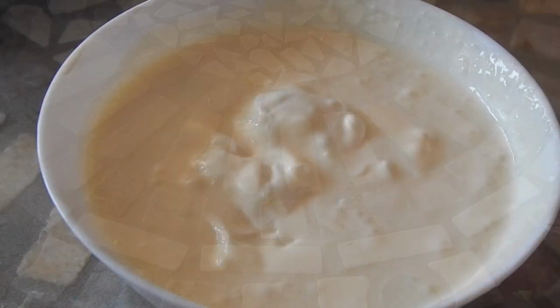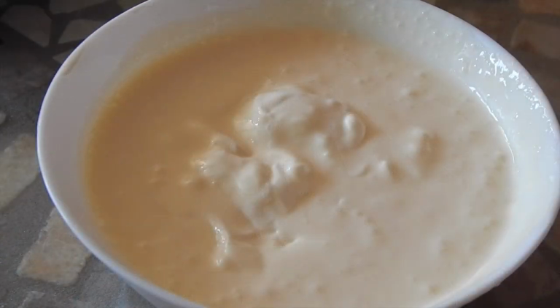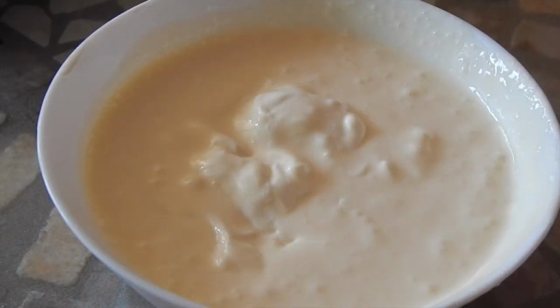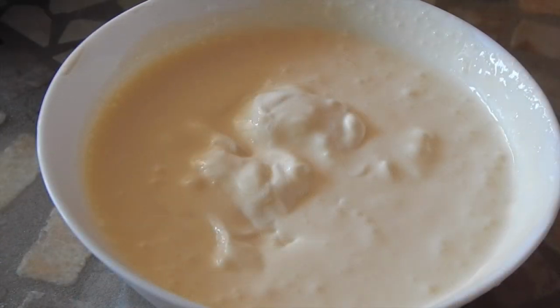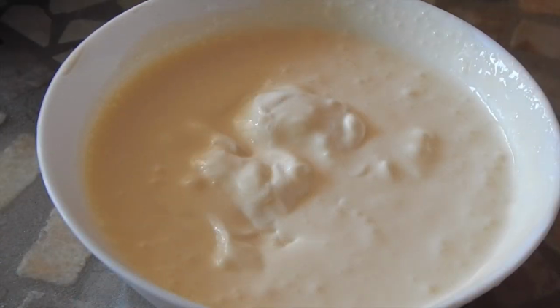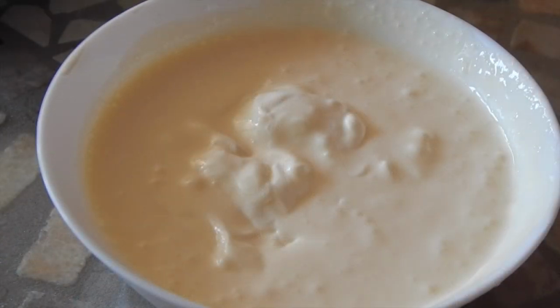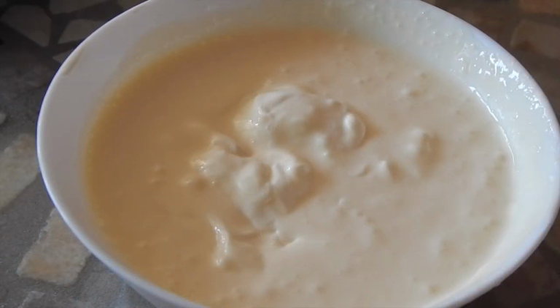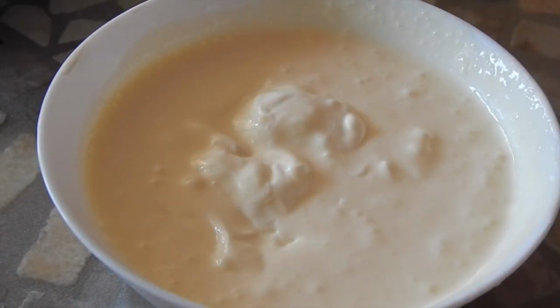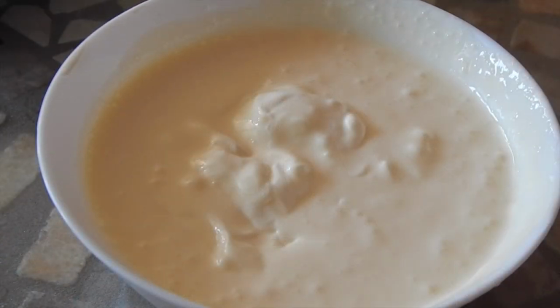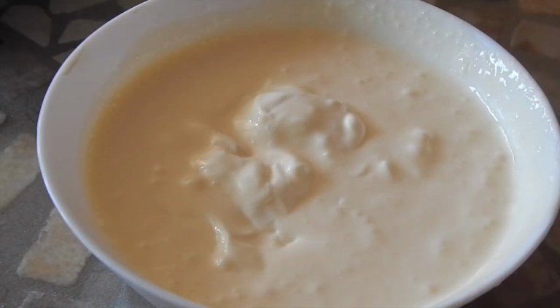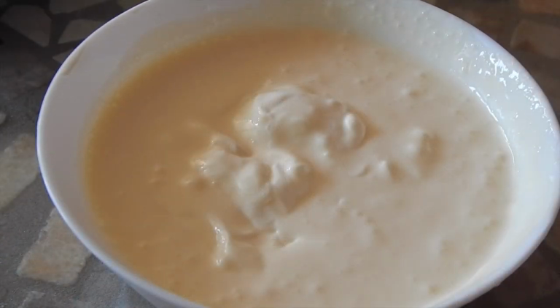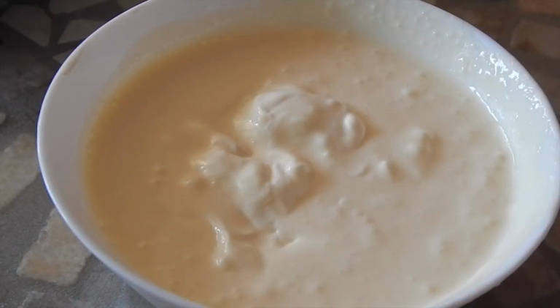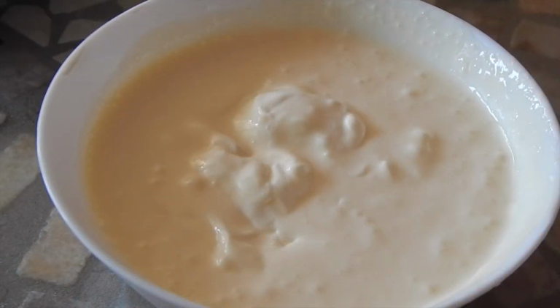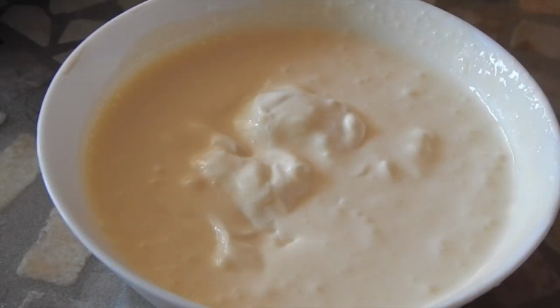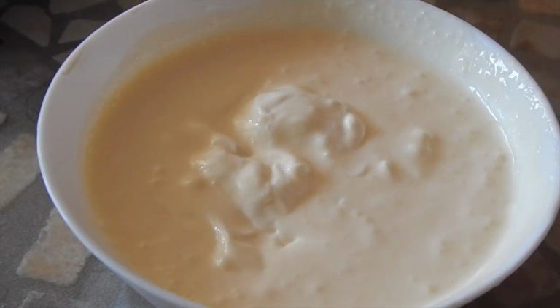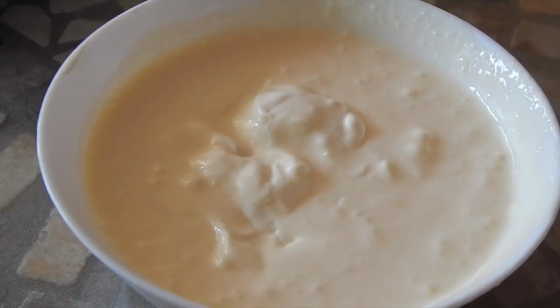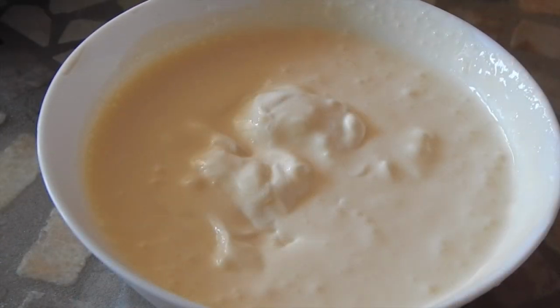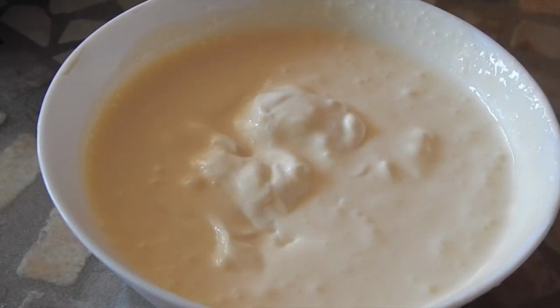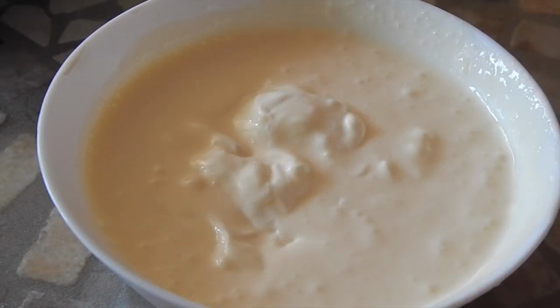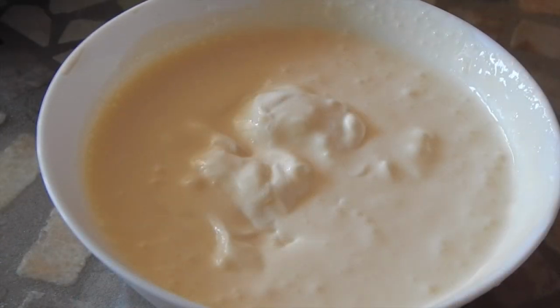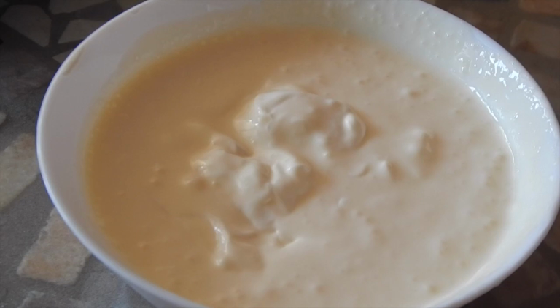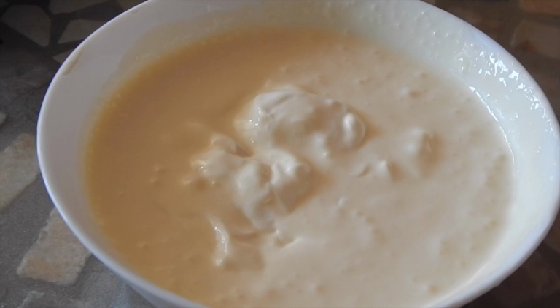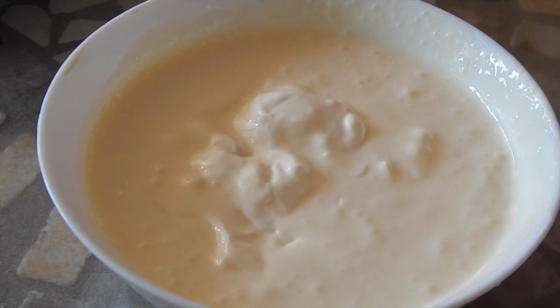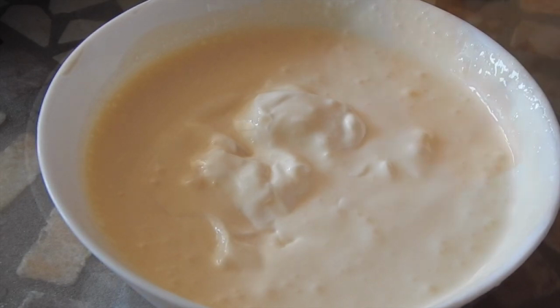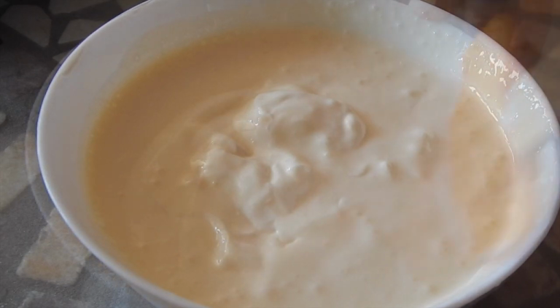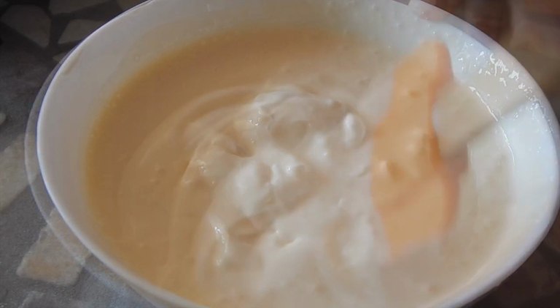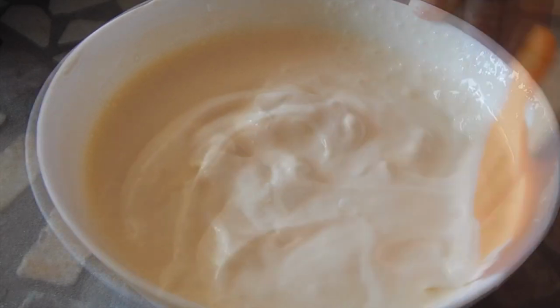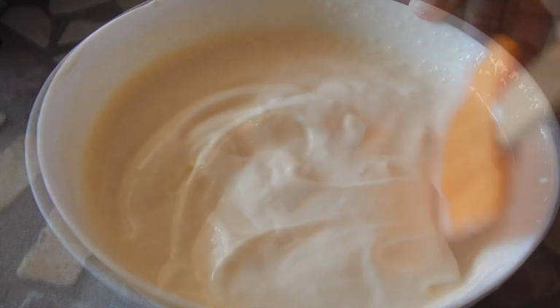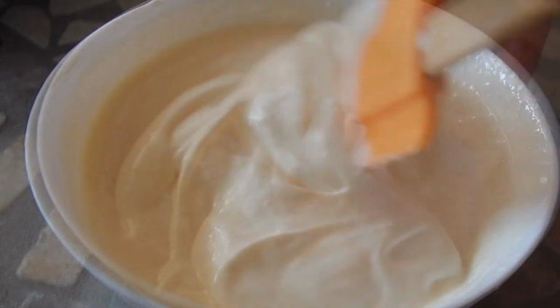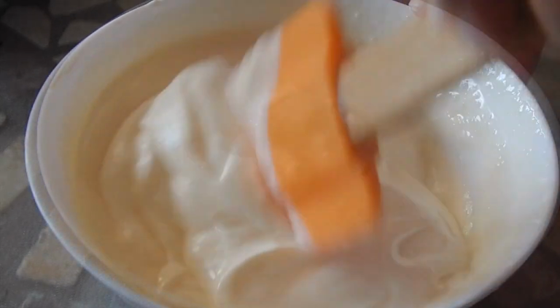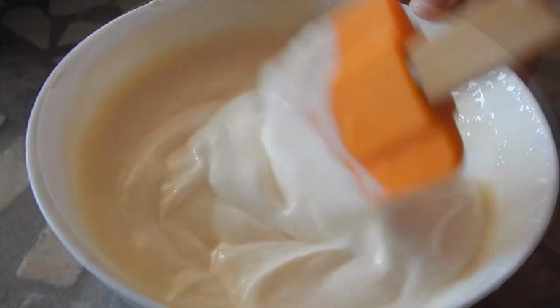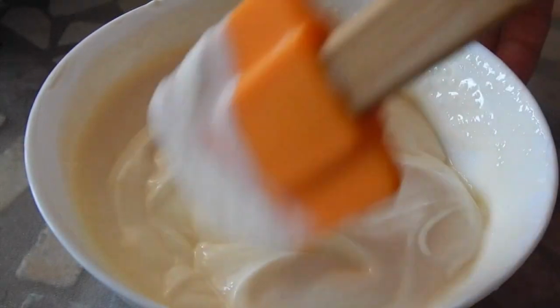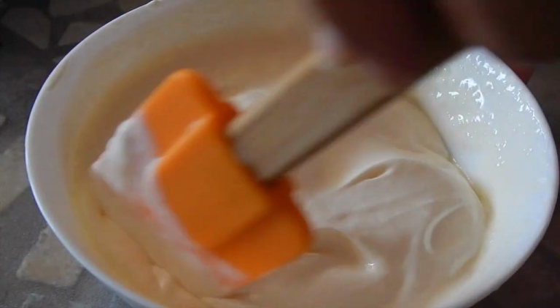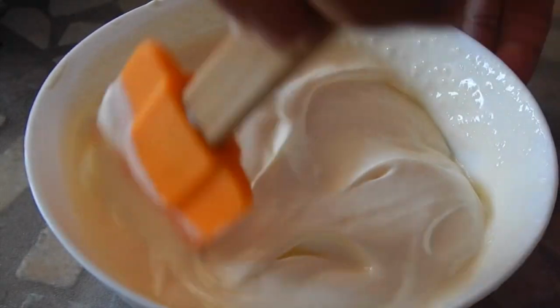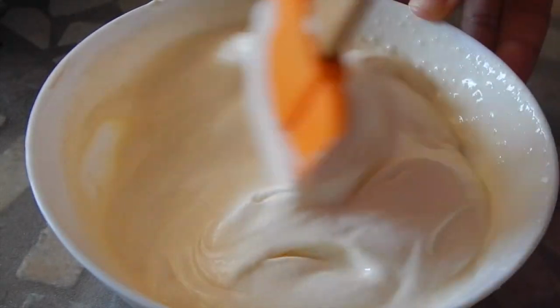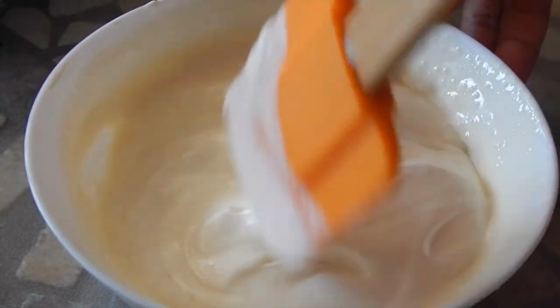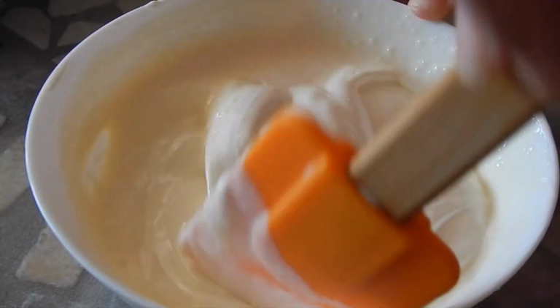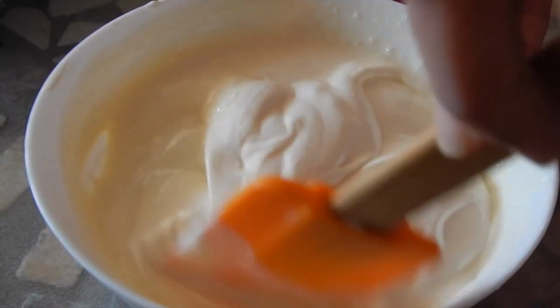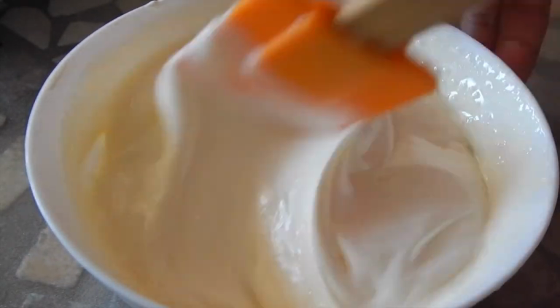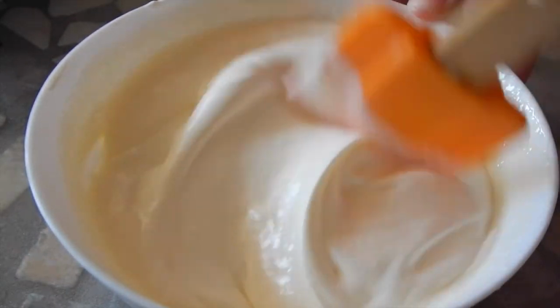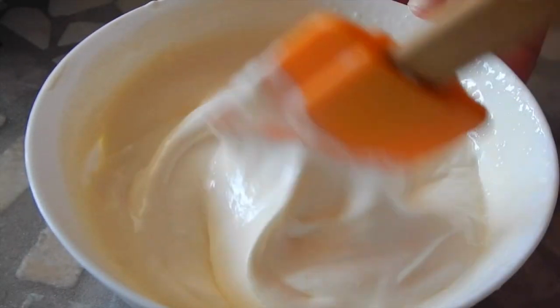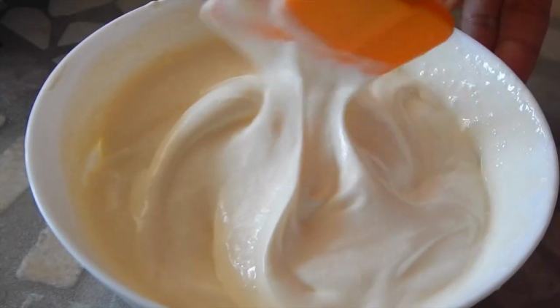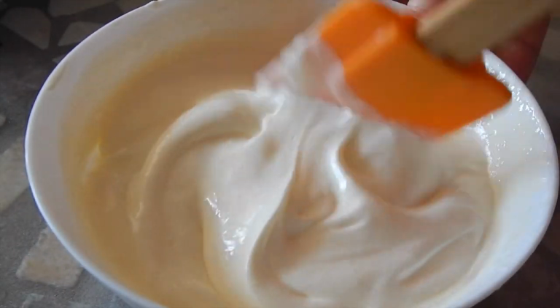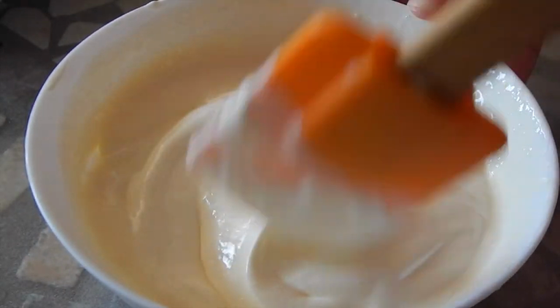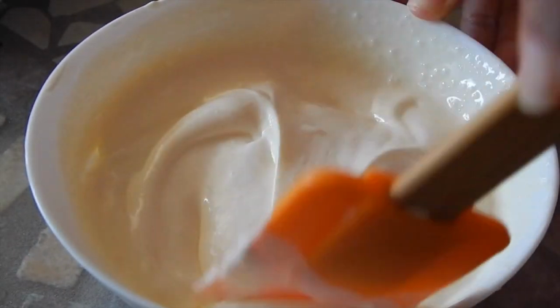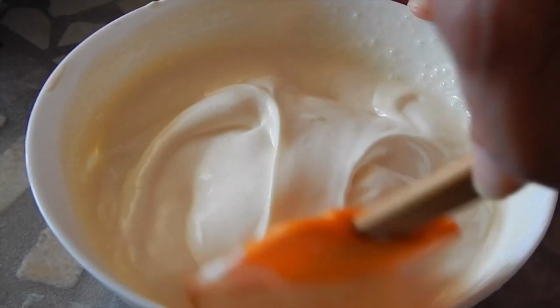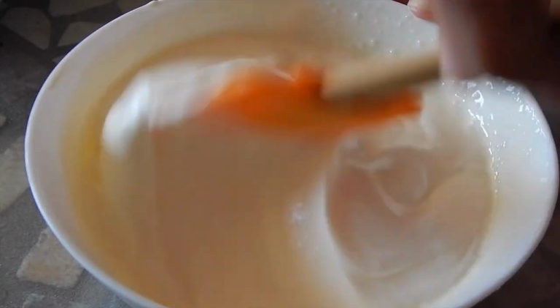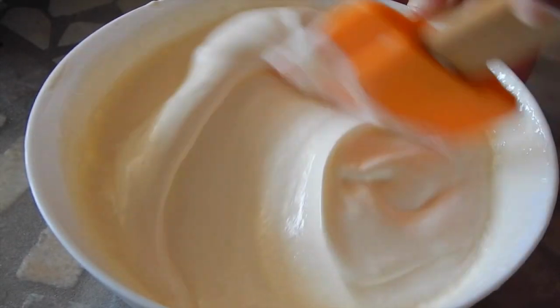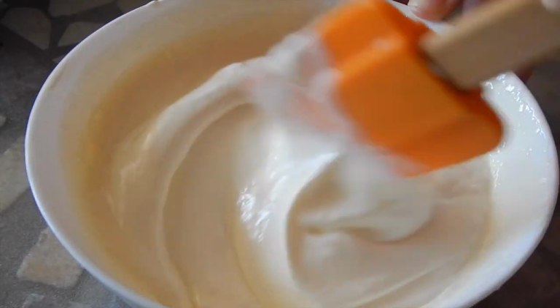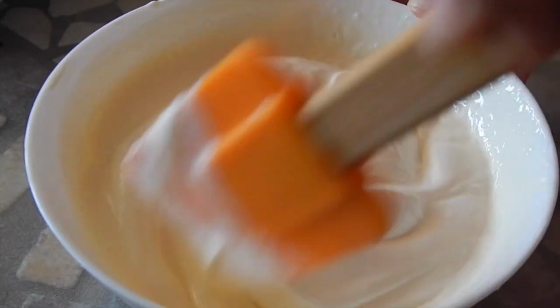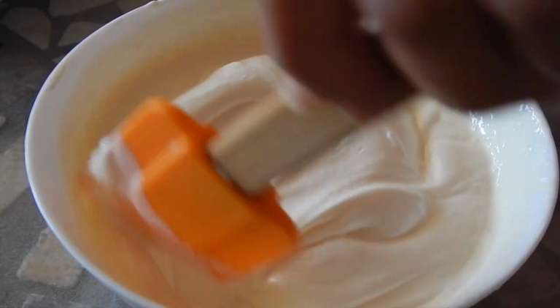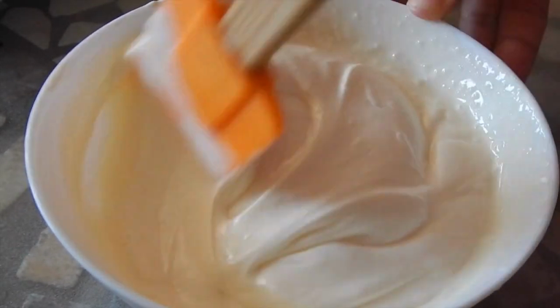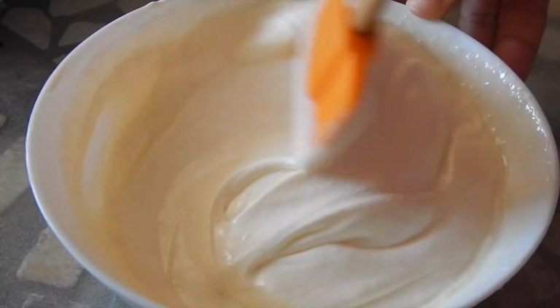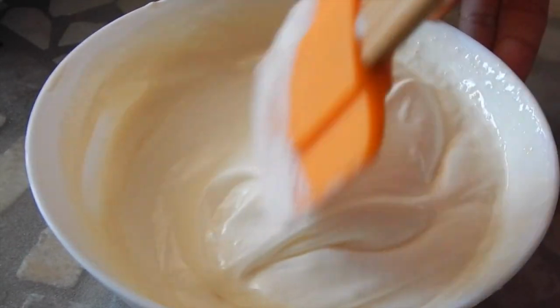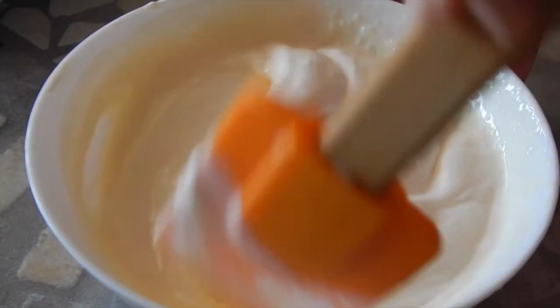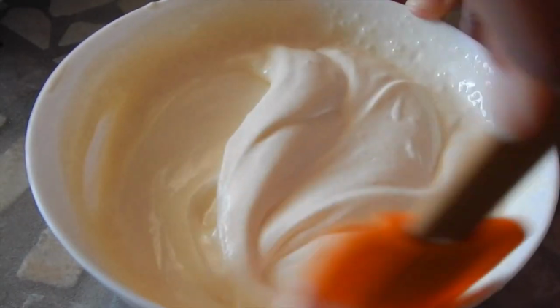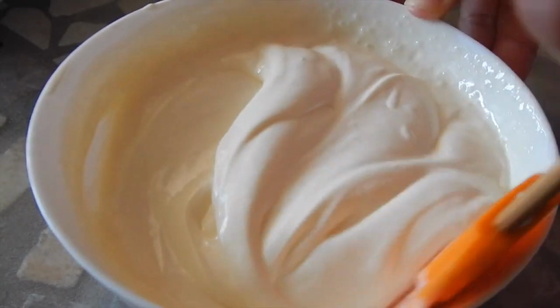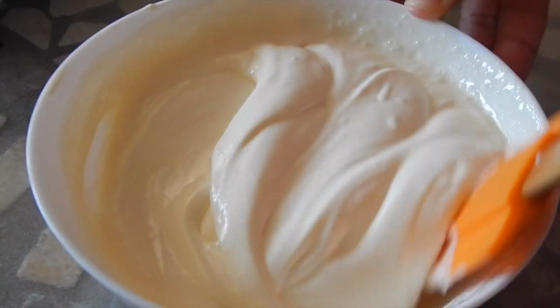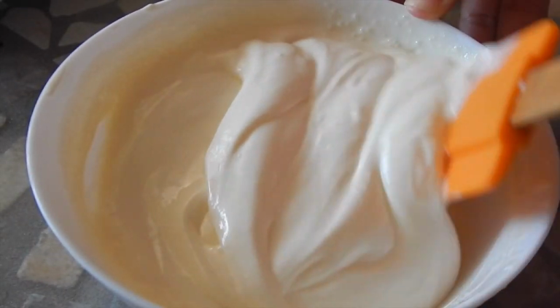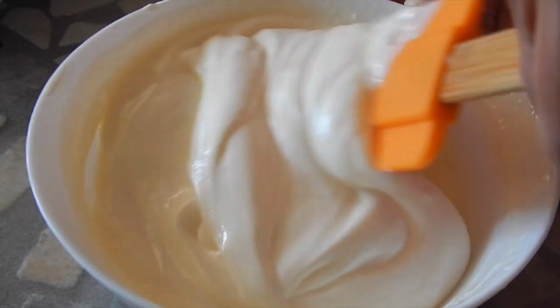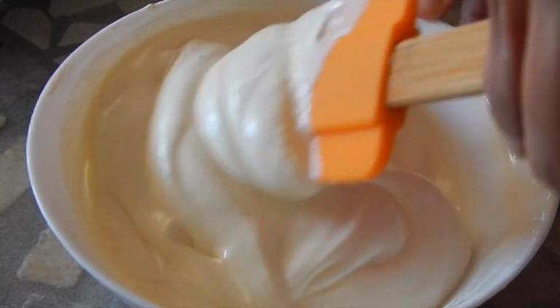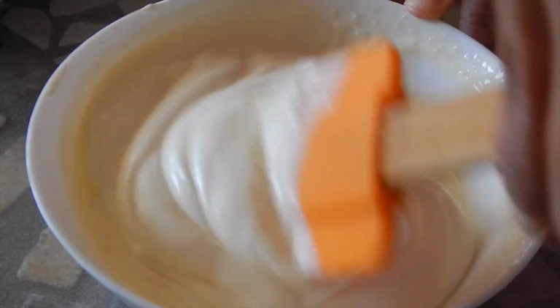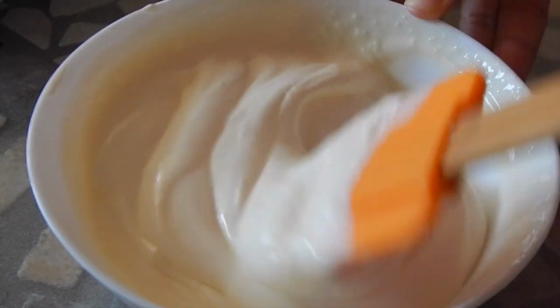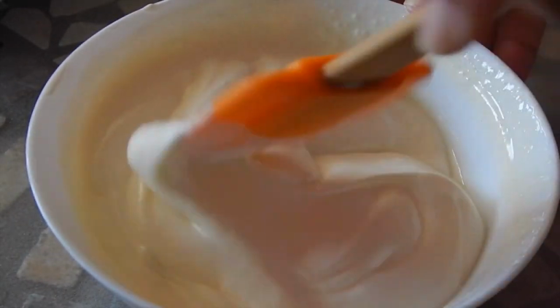Now I'm going to make the cream part of the topping. I have some mayonnaise and some whipped cream and I'm going to fold those together.